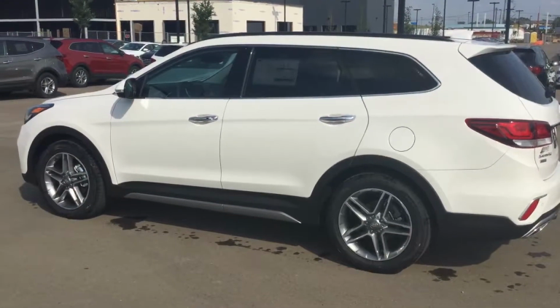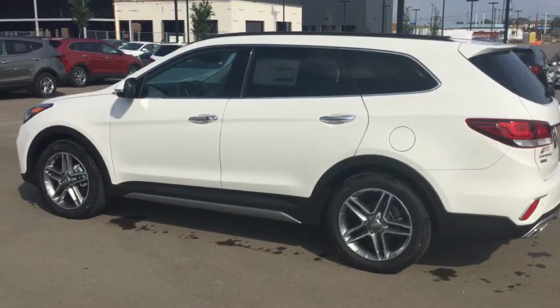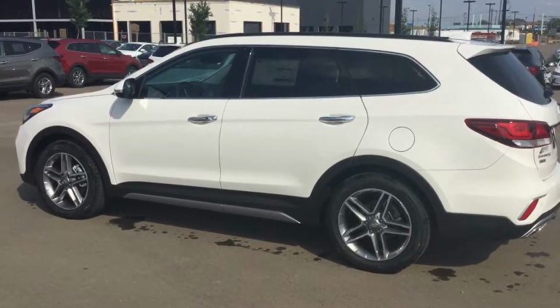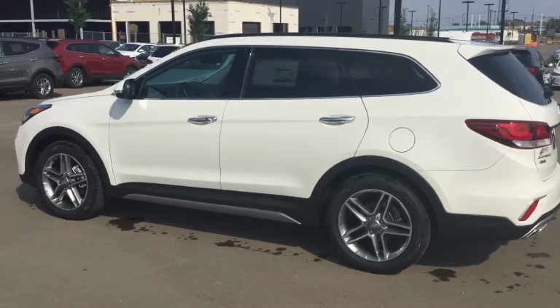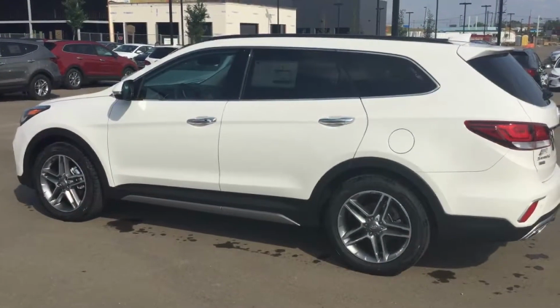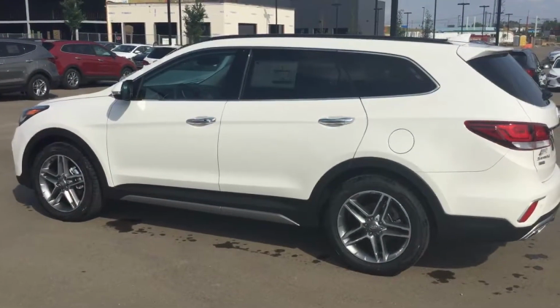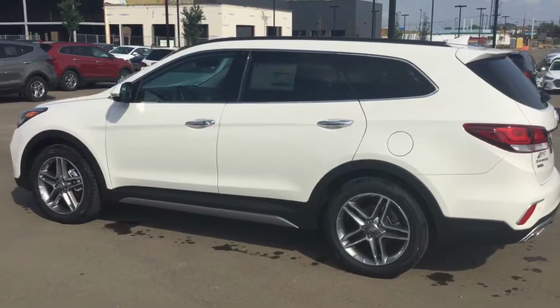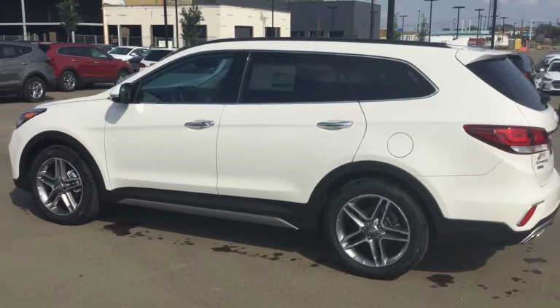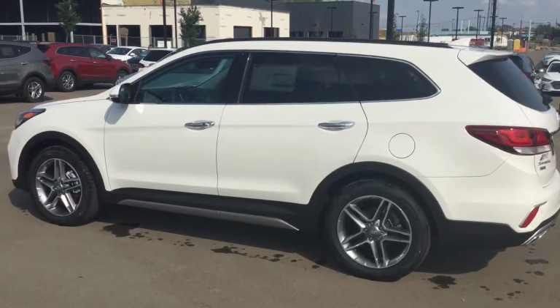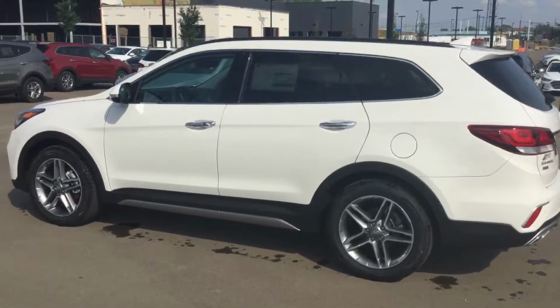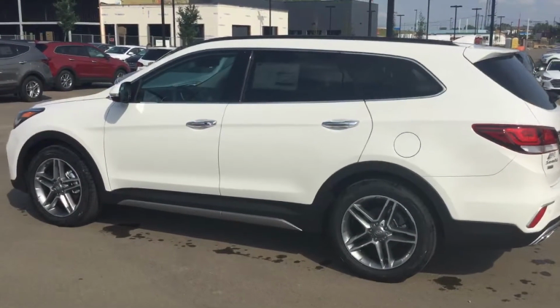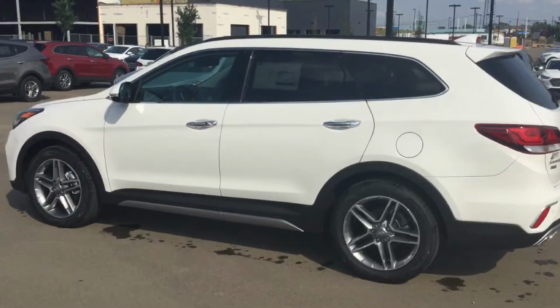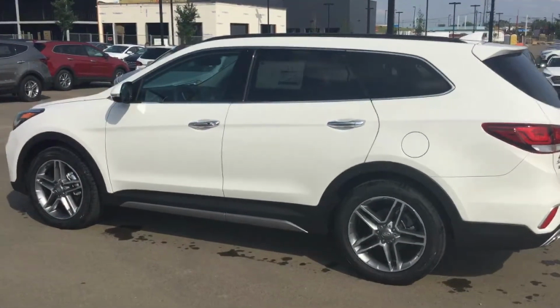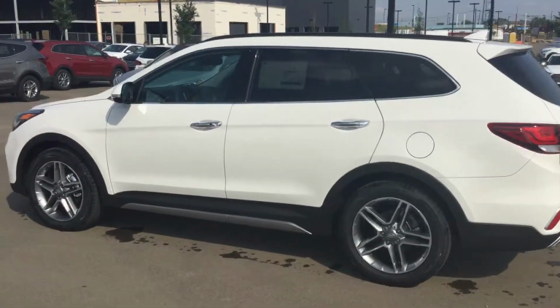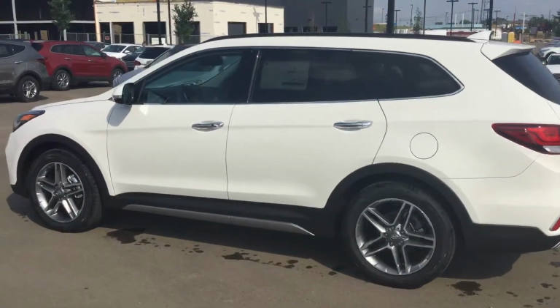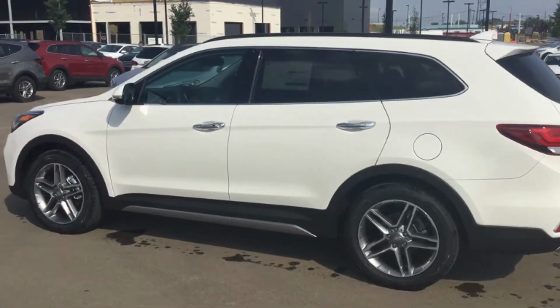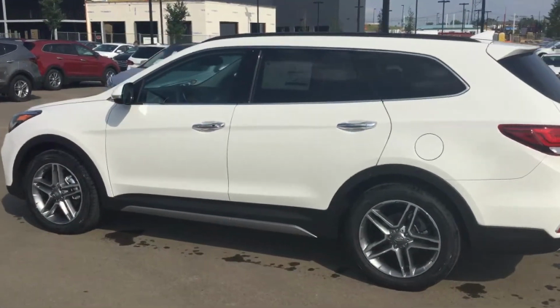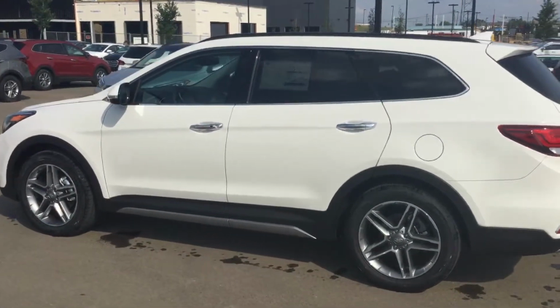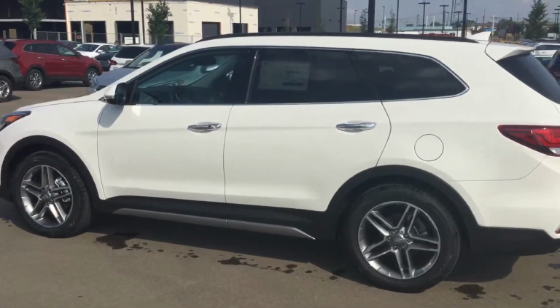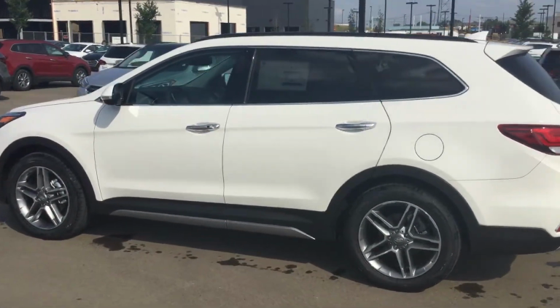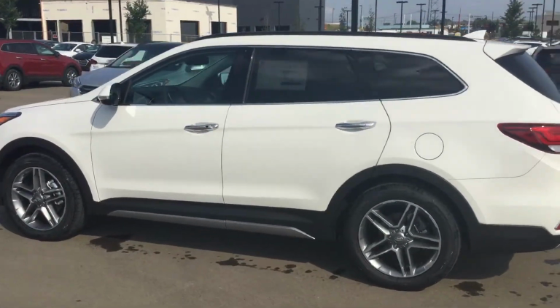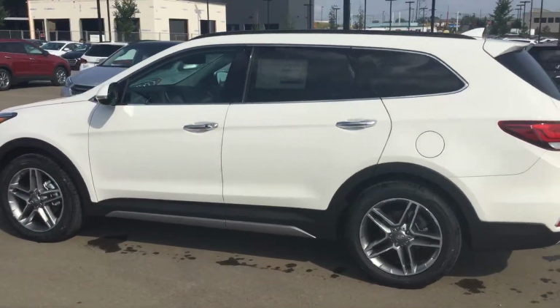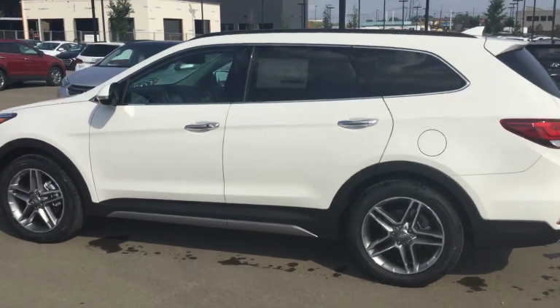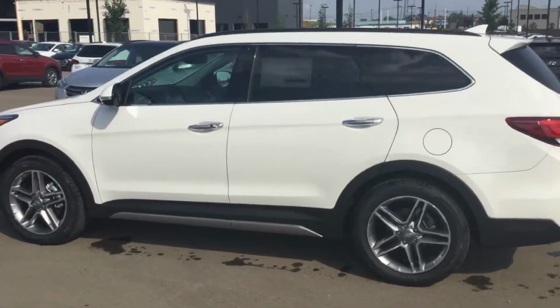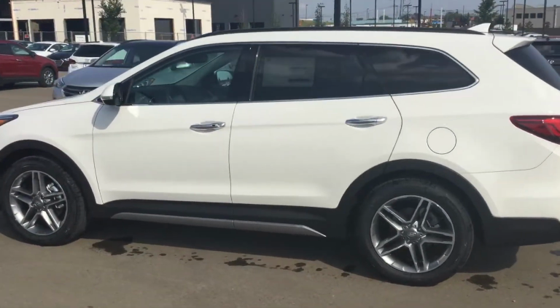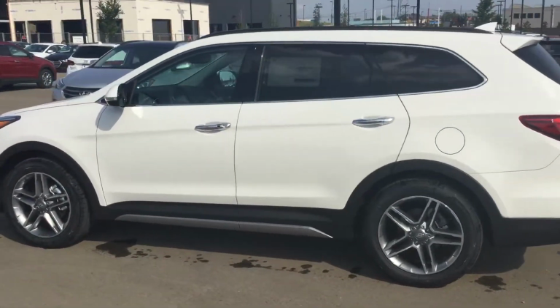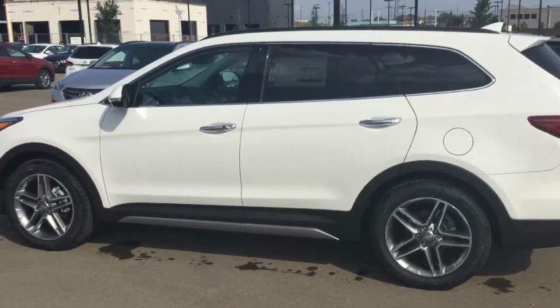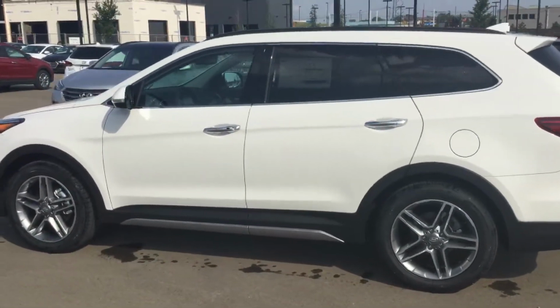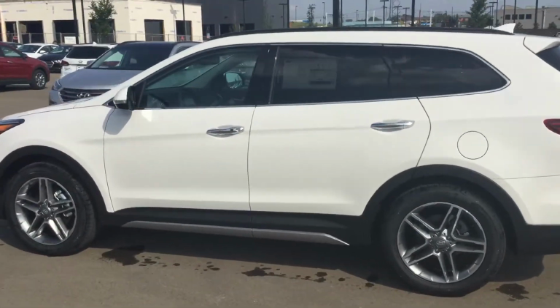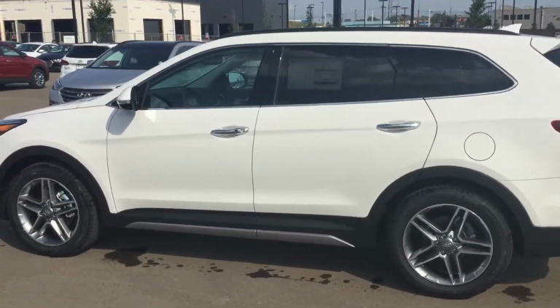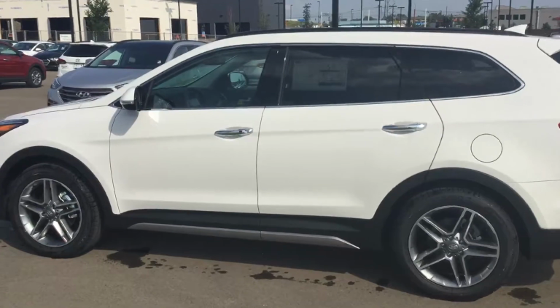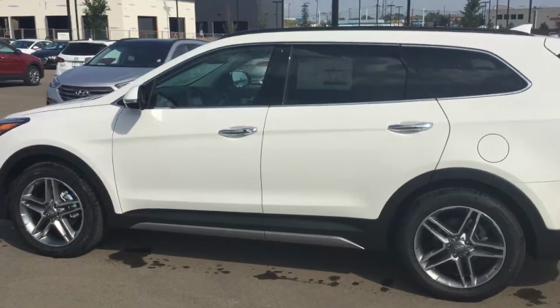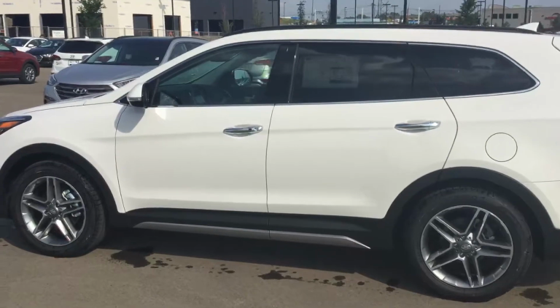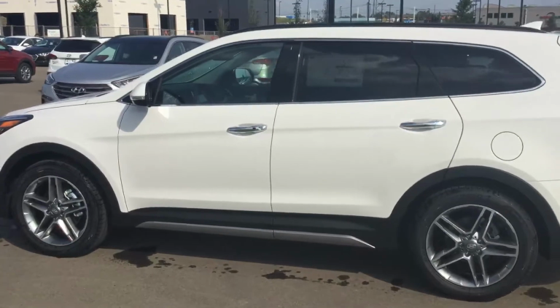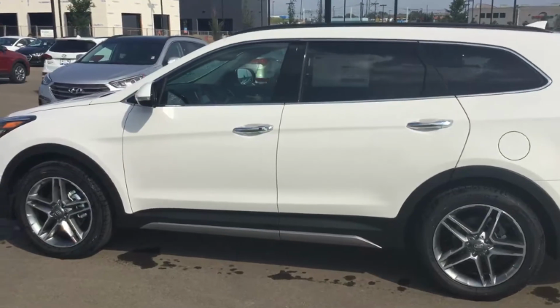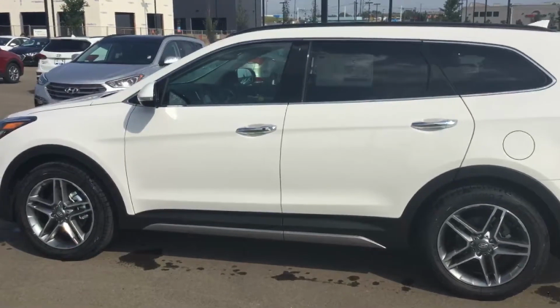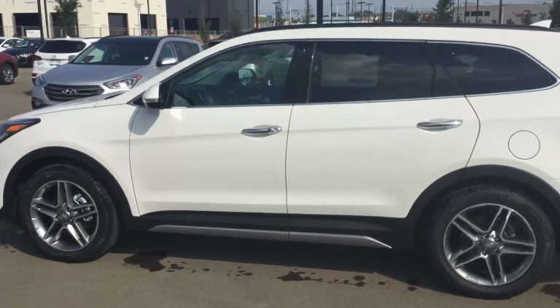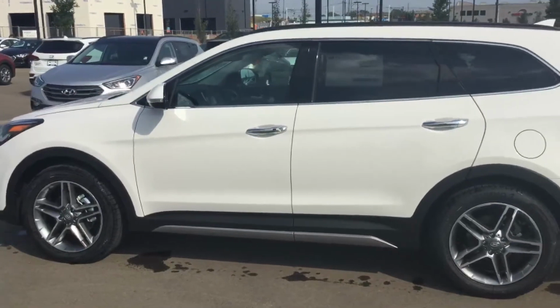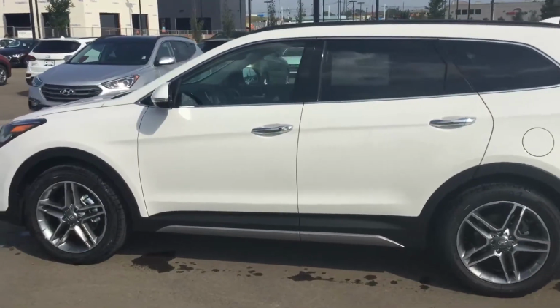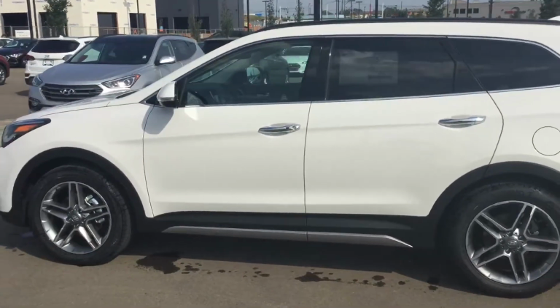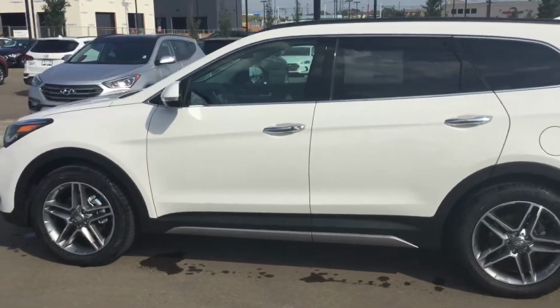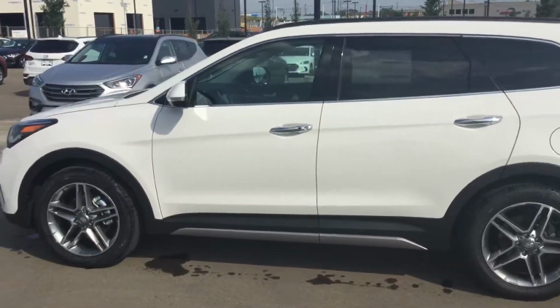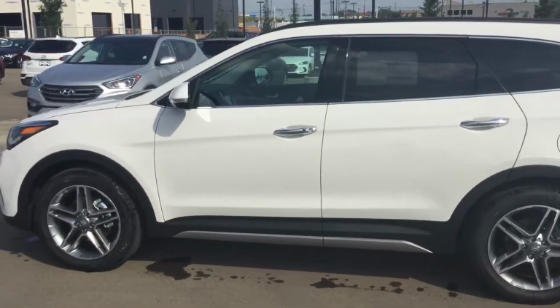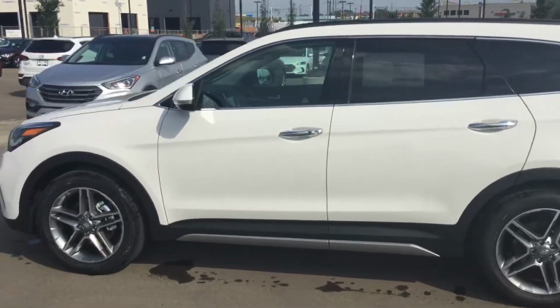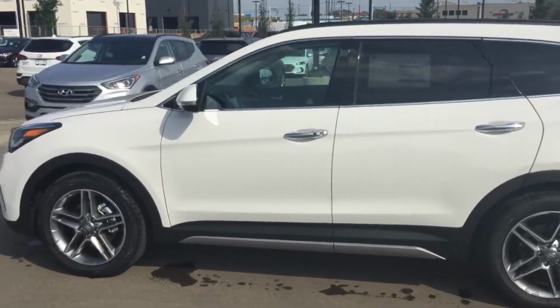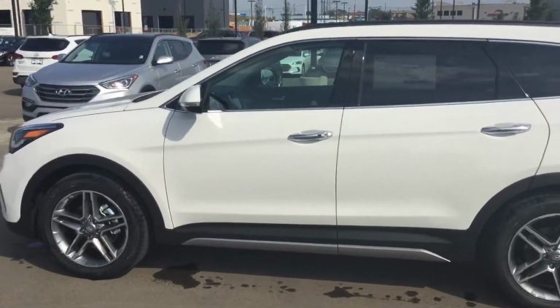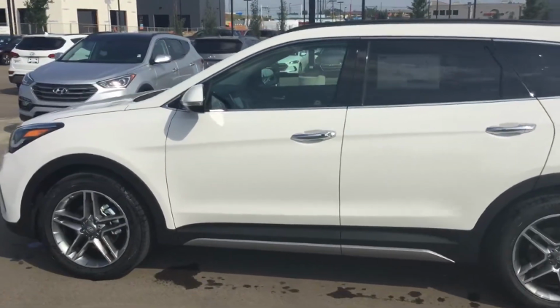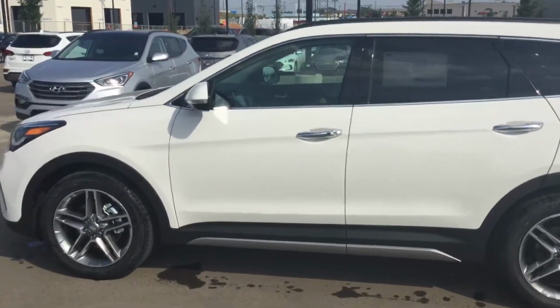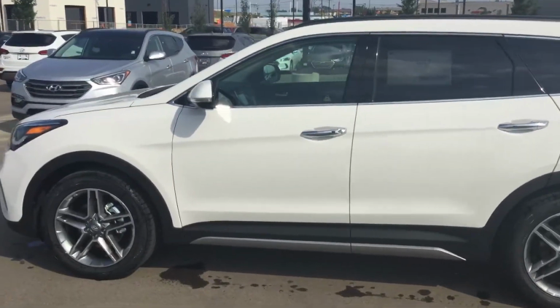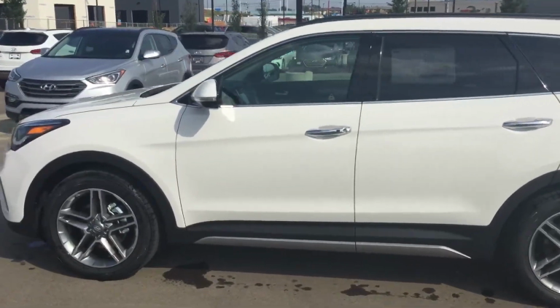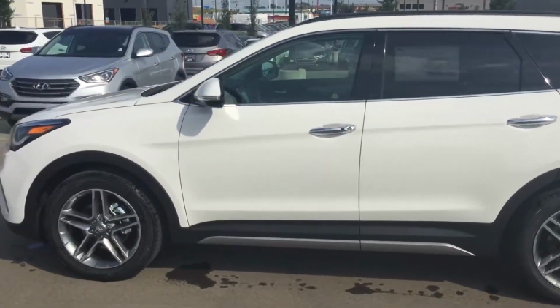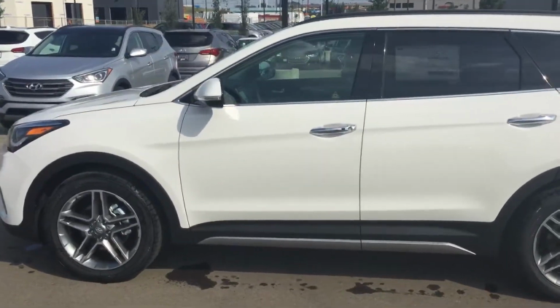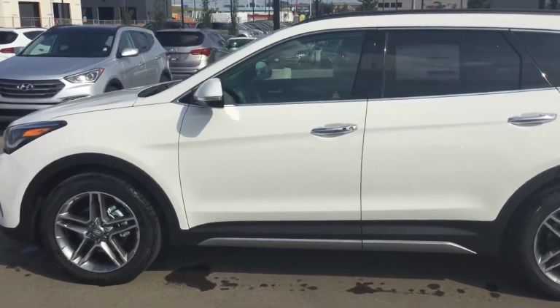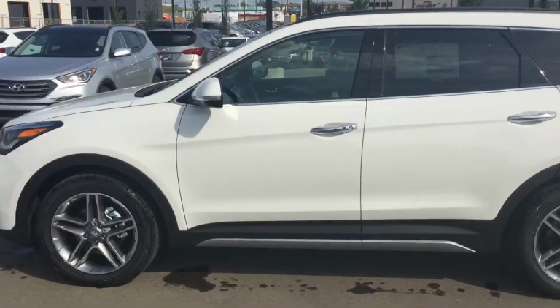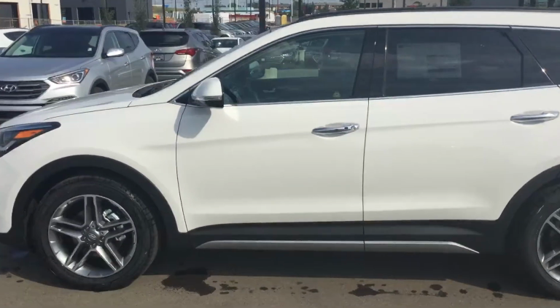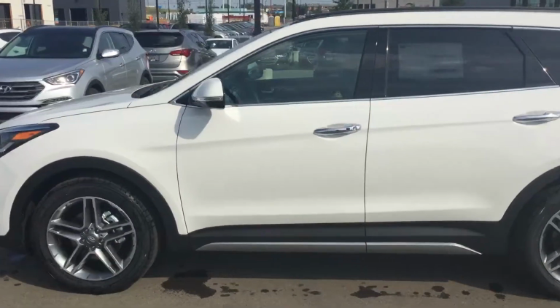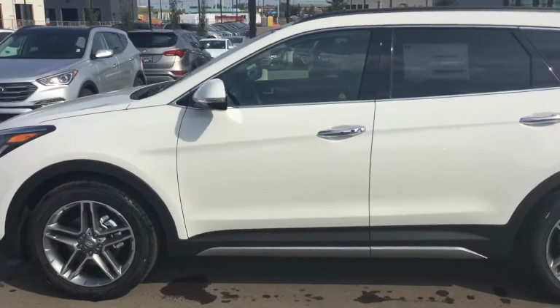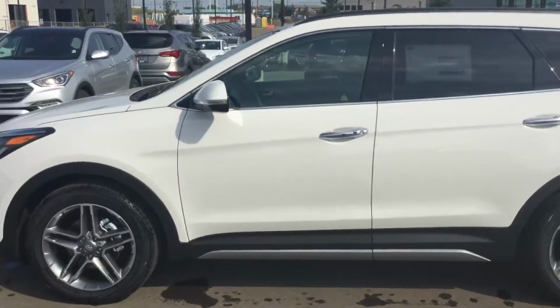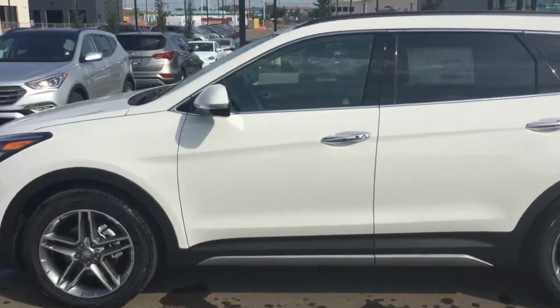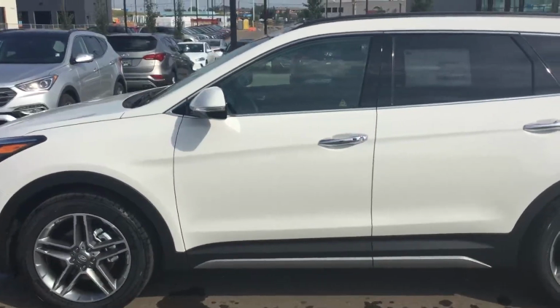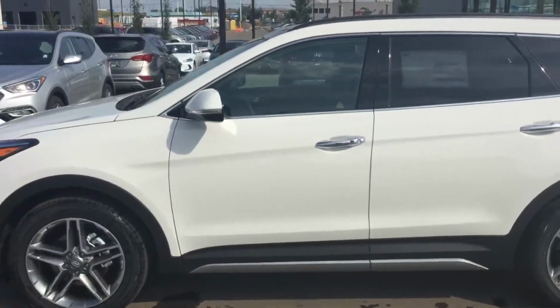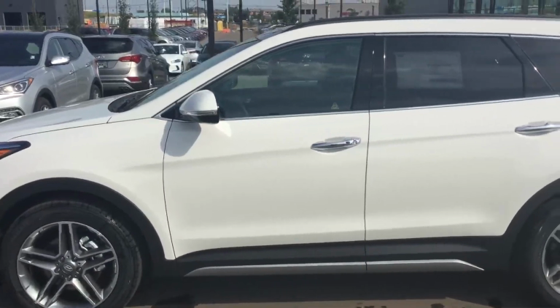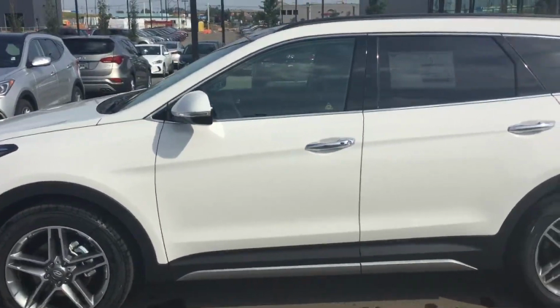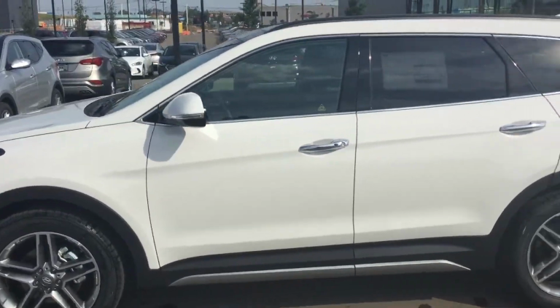Good afternoon, it's William from River City Hyundai. I just wanted to send you a quick video of the 2017 Santa Fe XL.